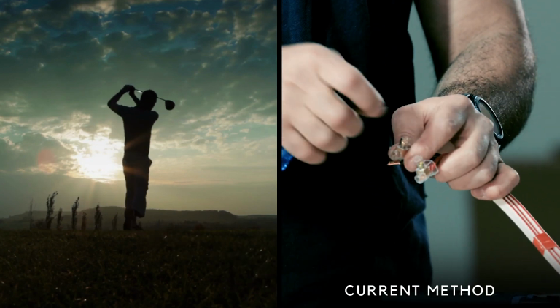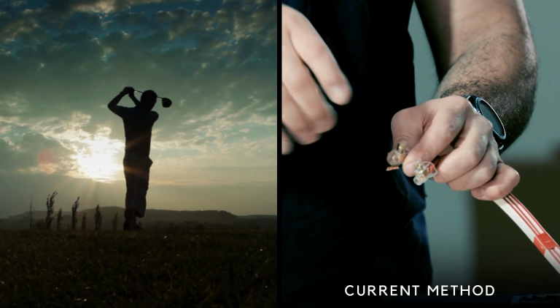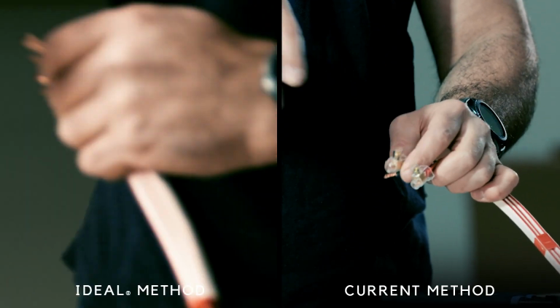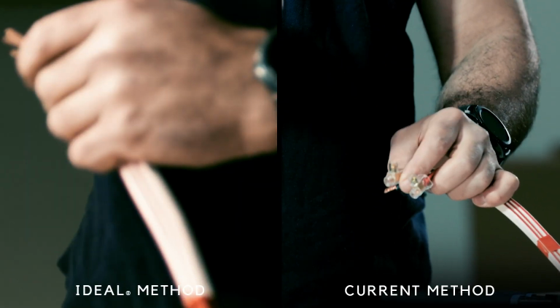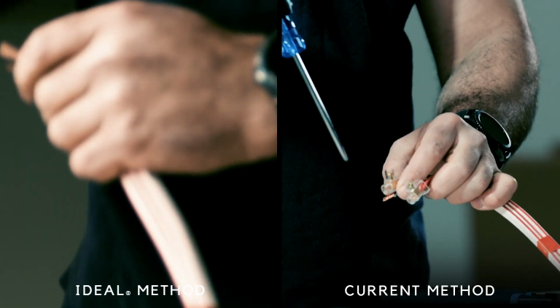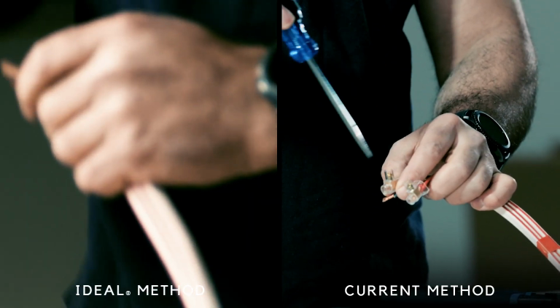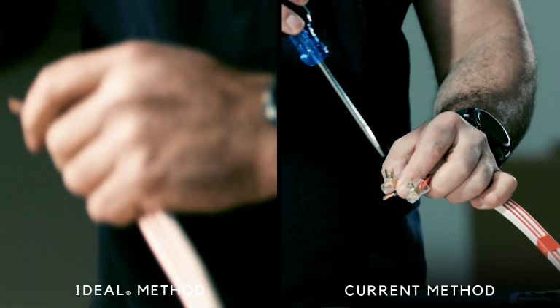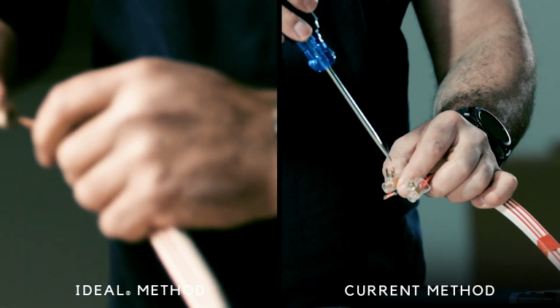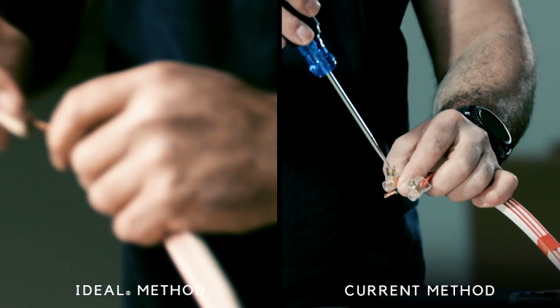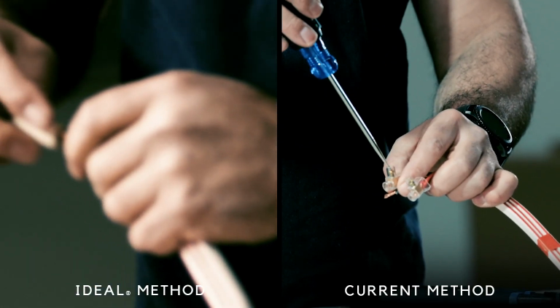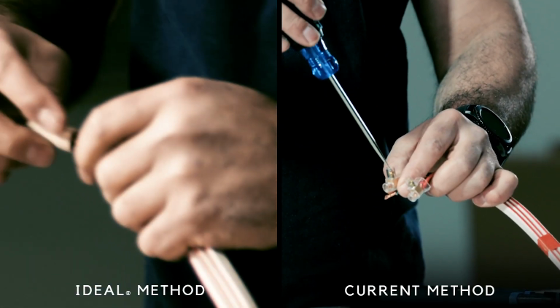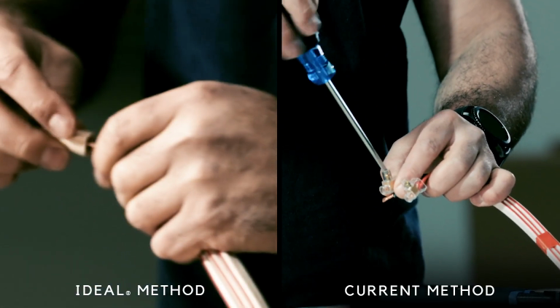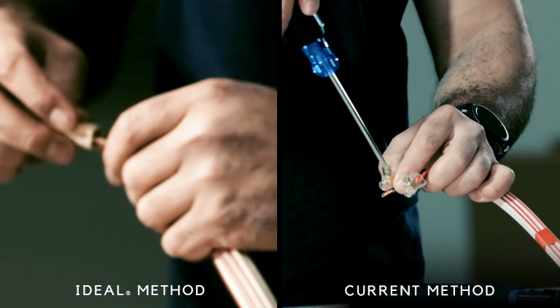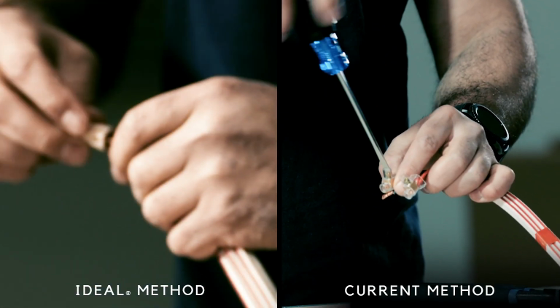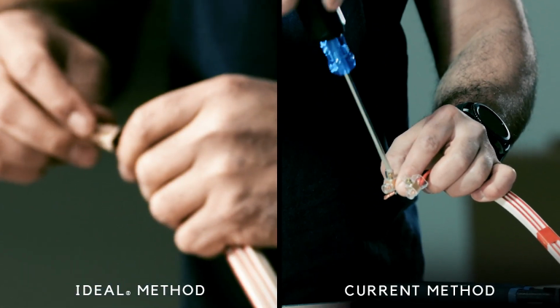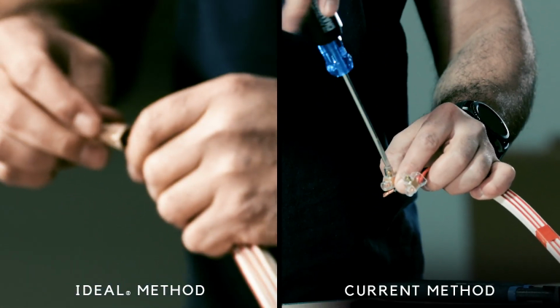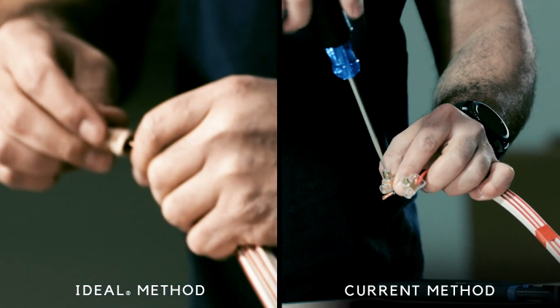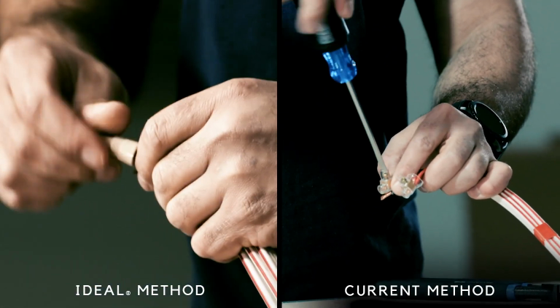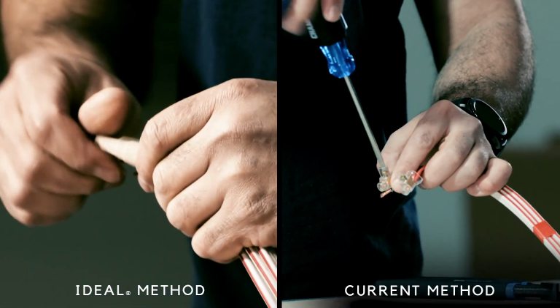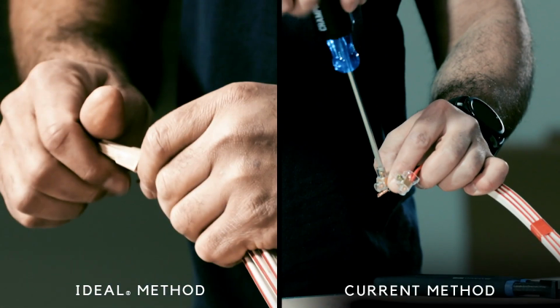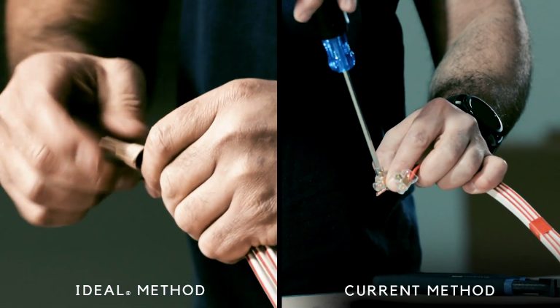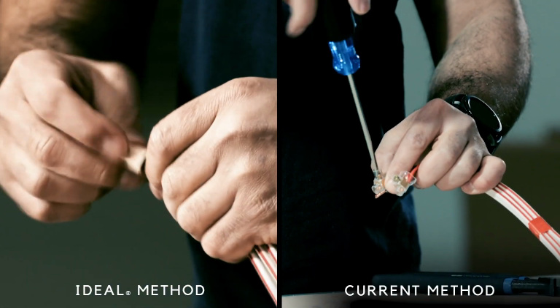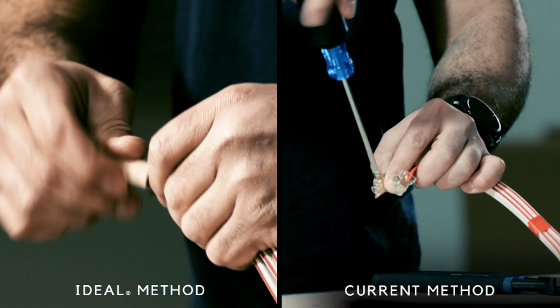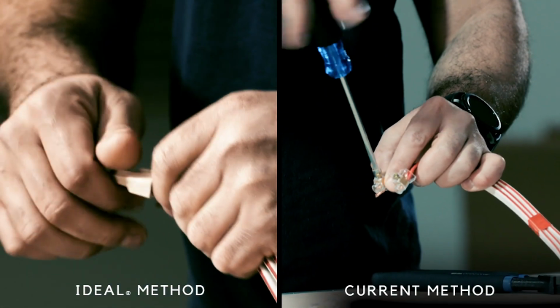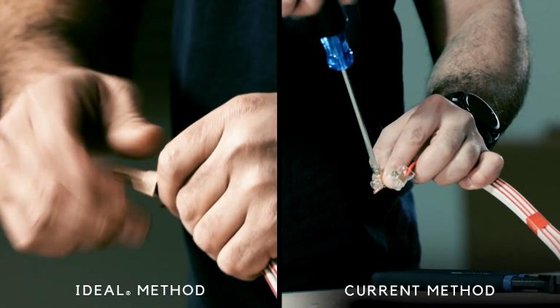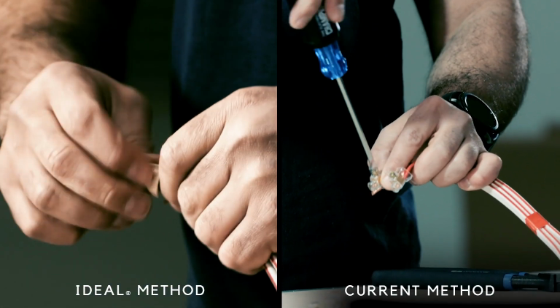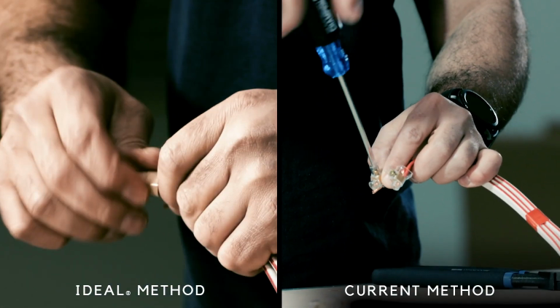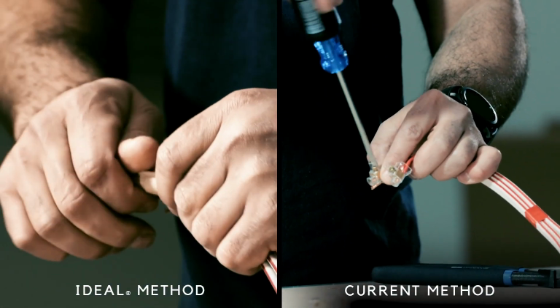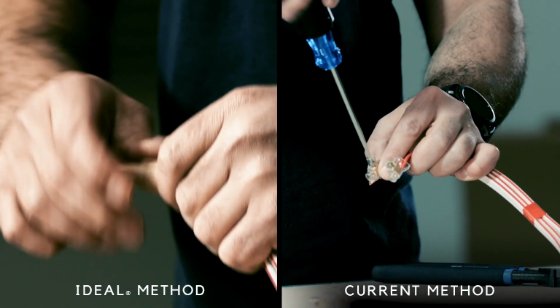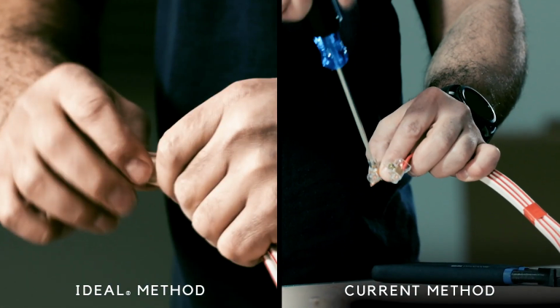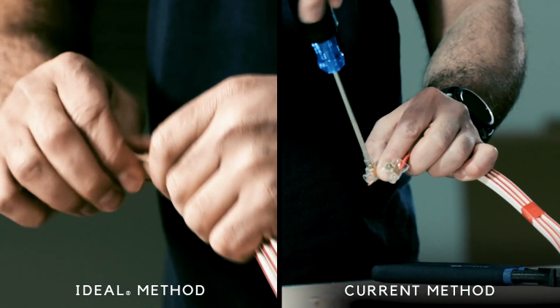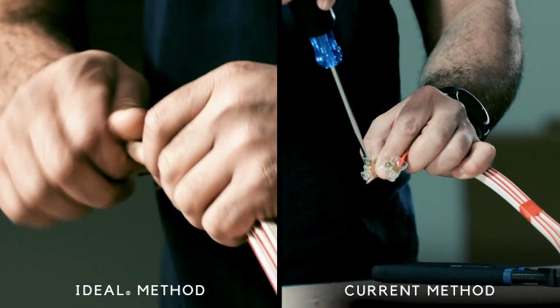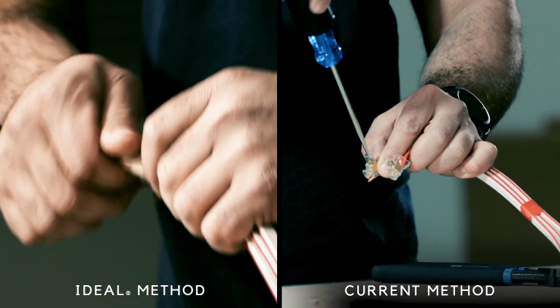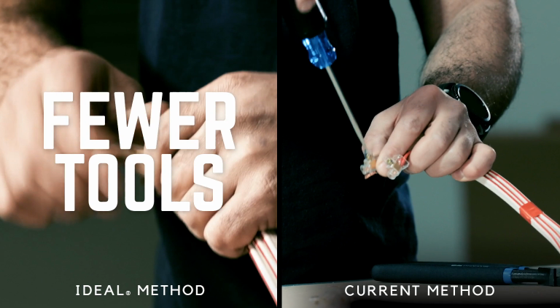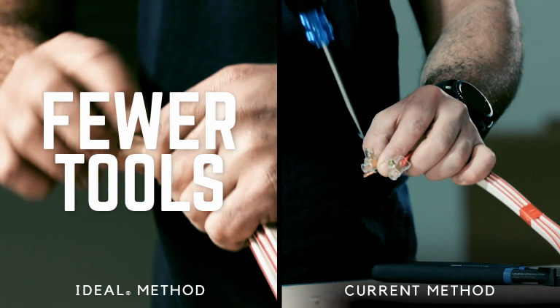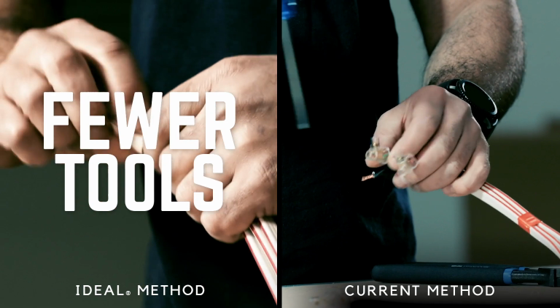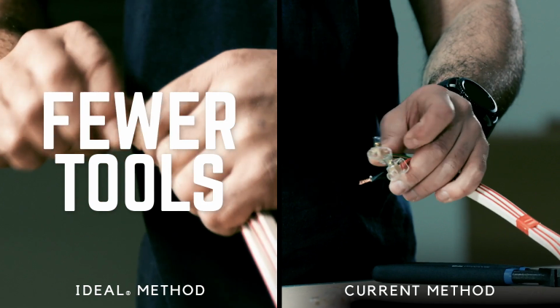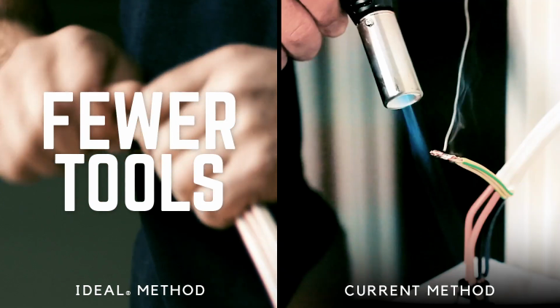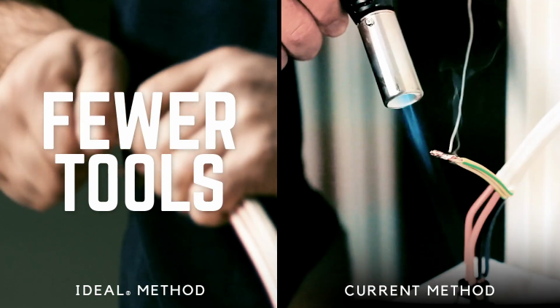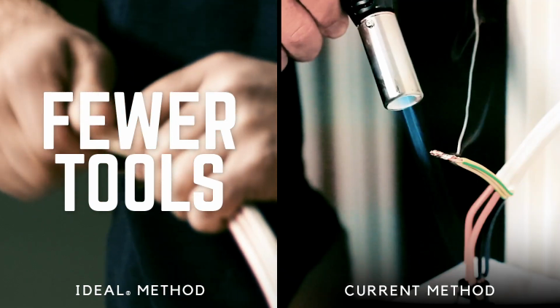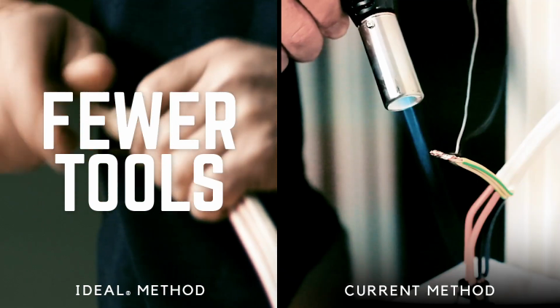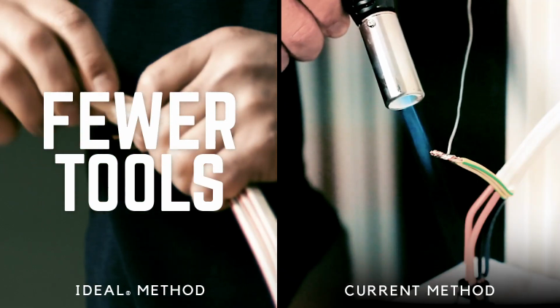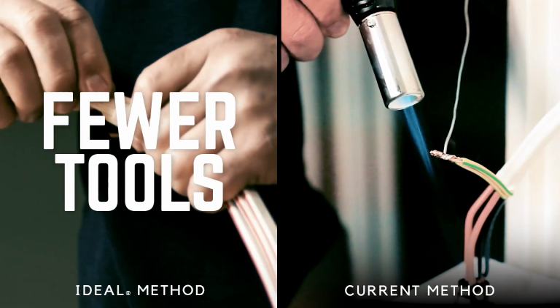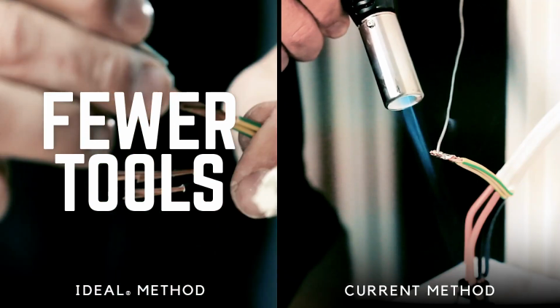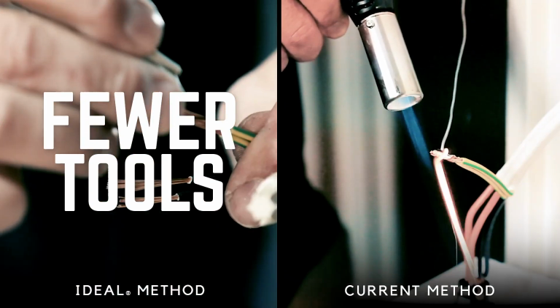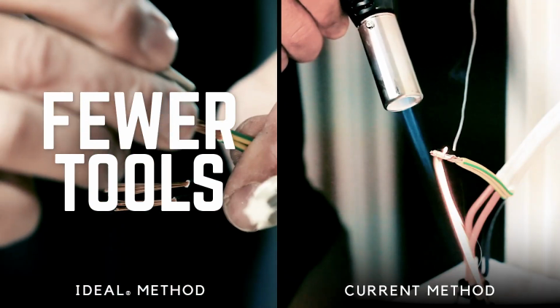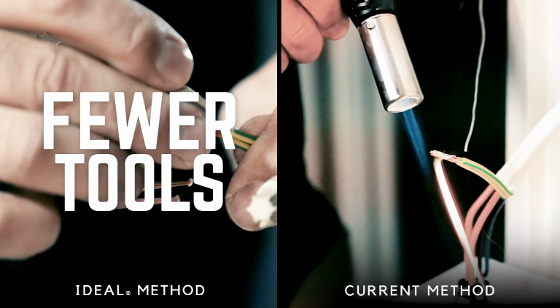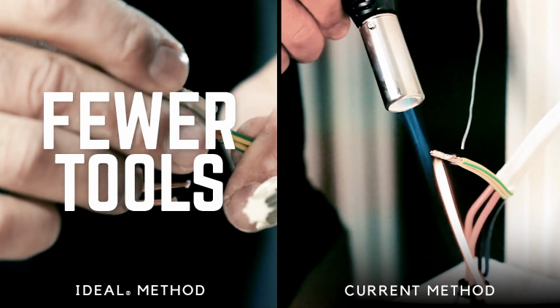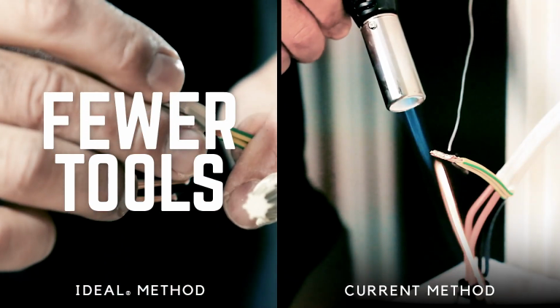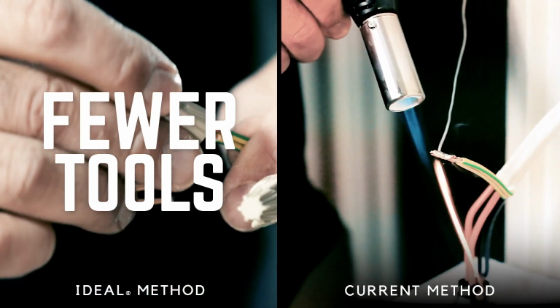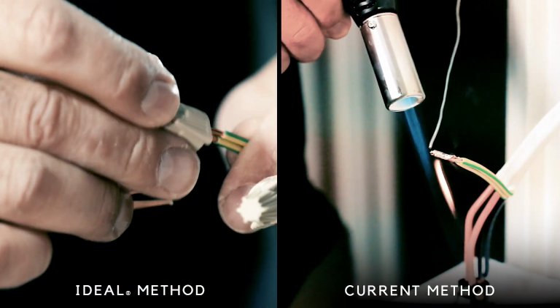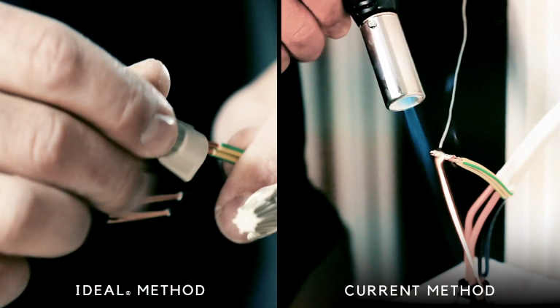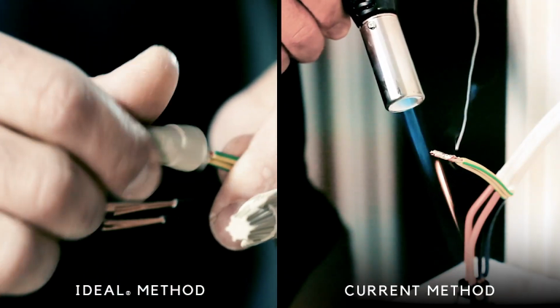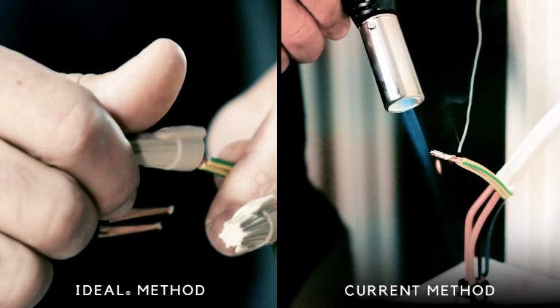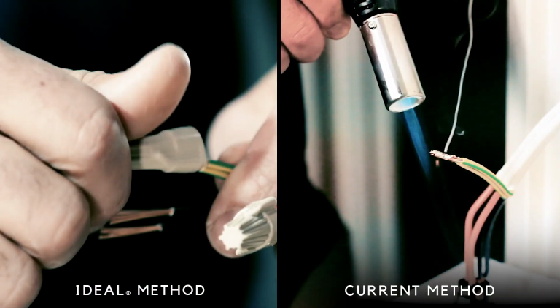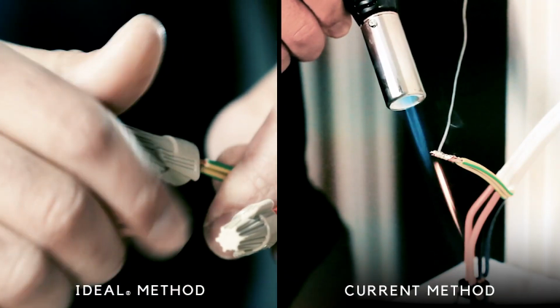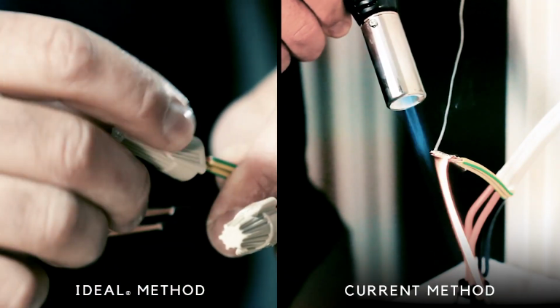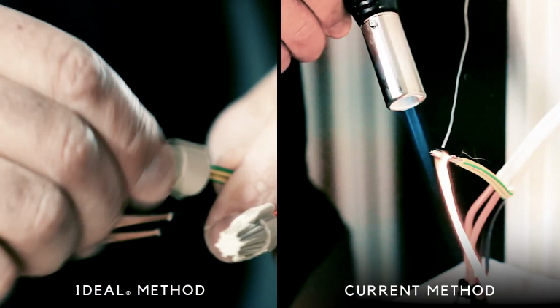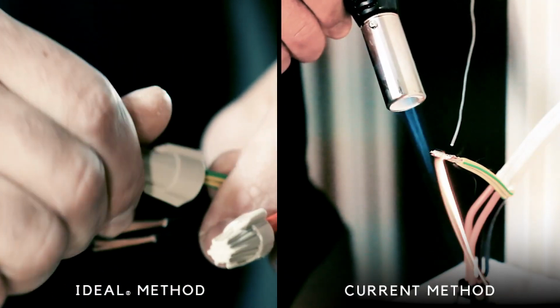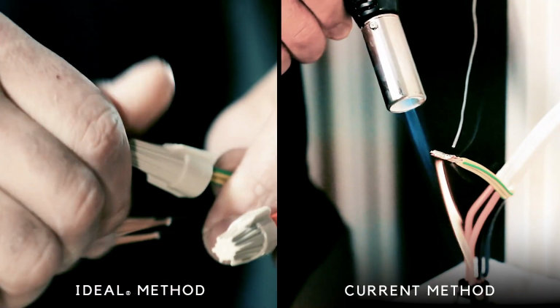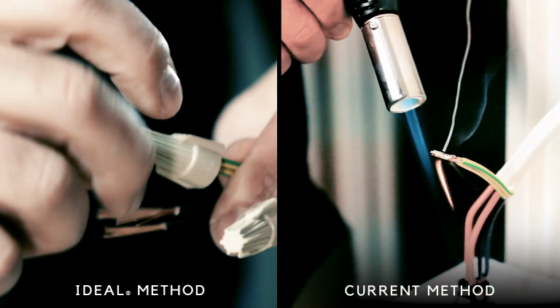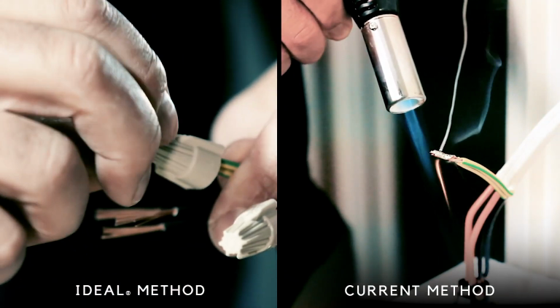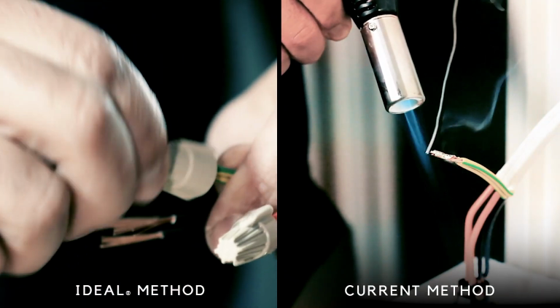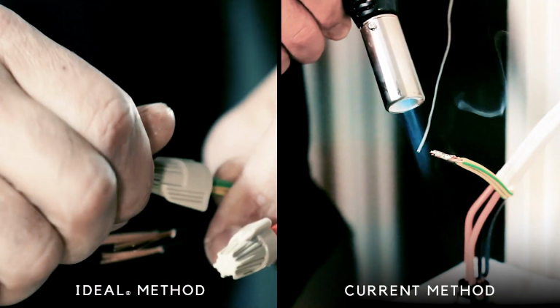Making connections with Ideal is so easy and requires fewer tools. Just look how simple your next job can be.